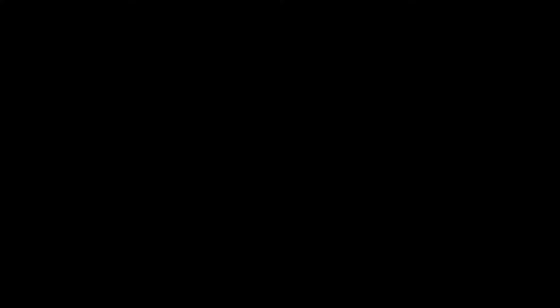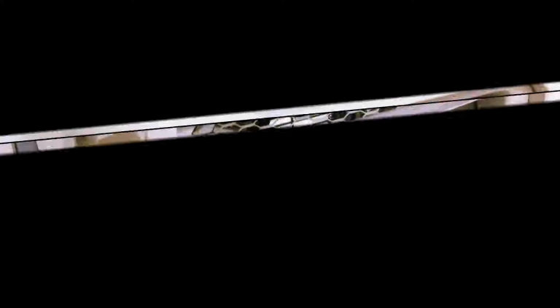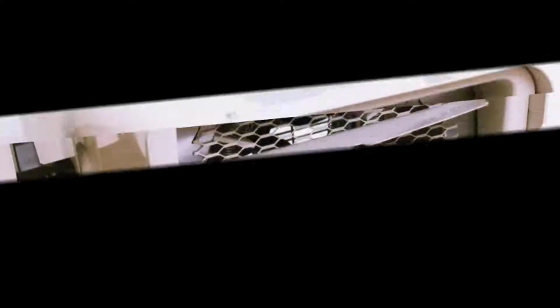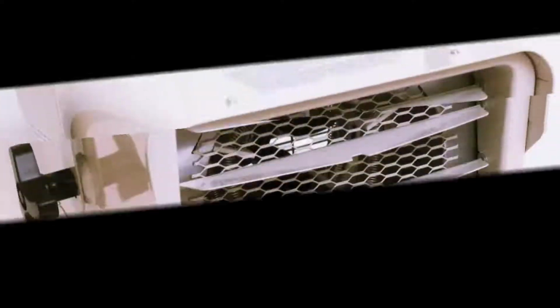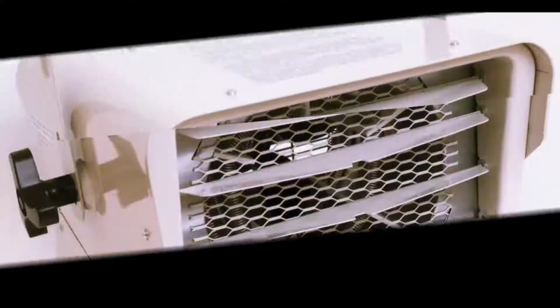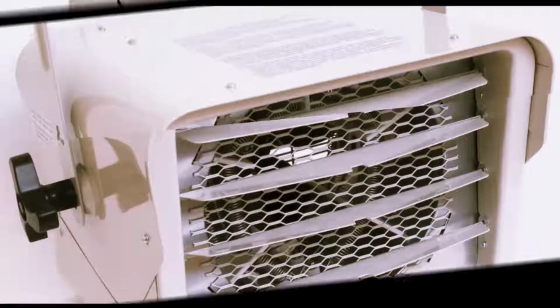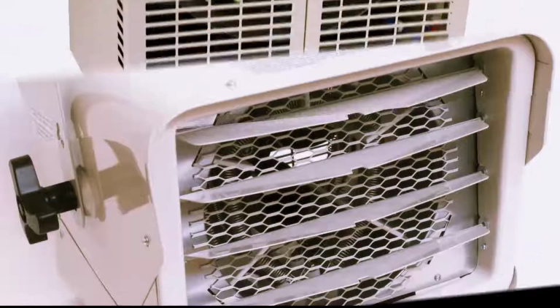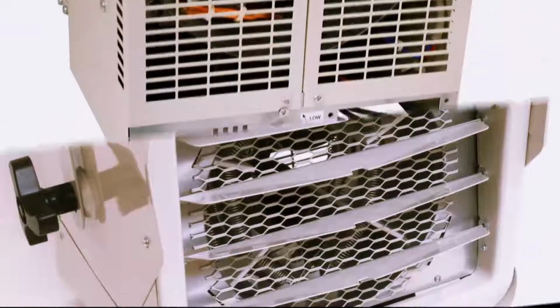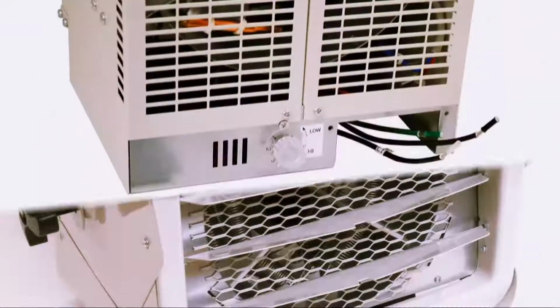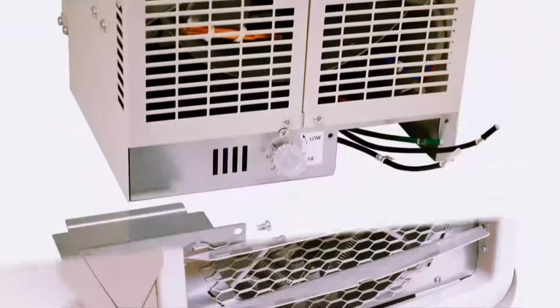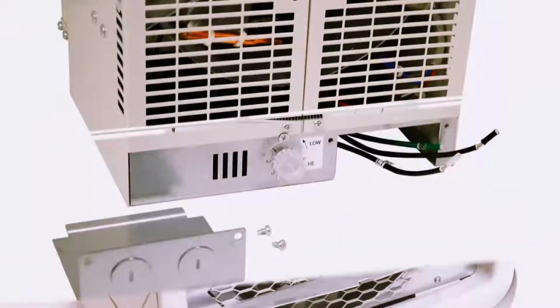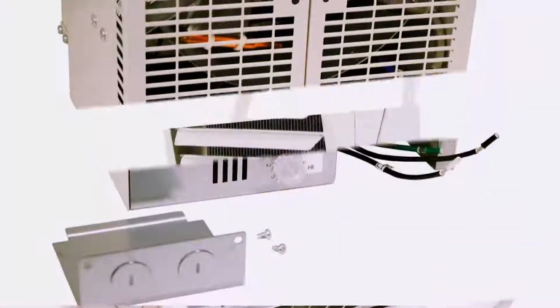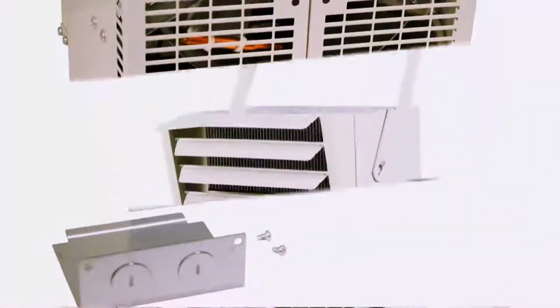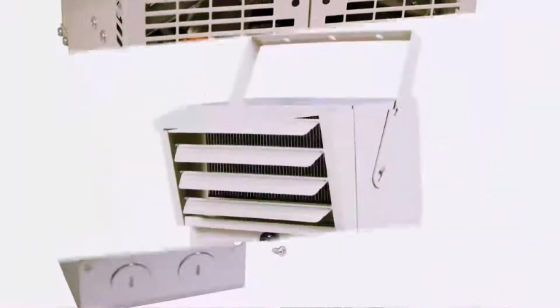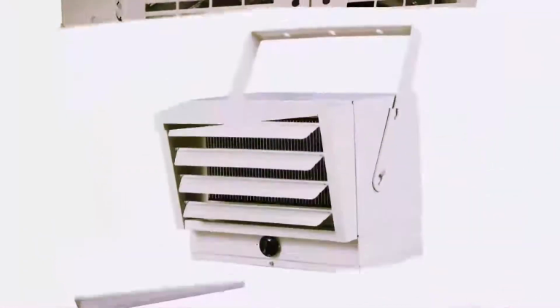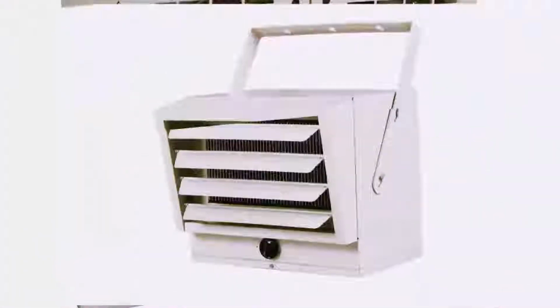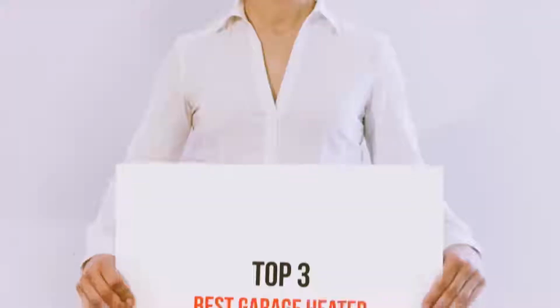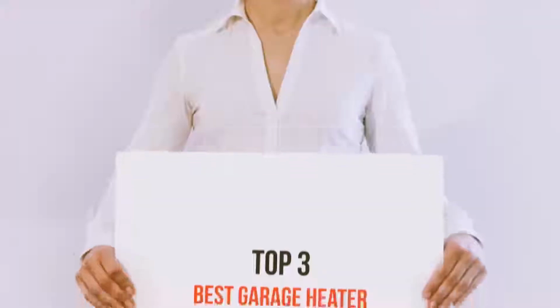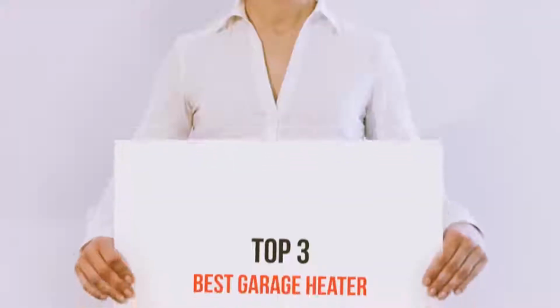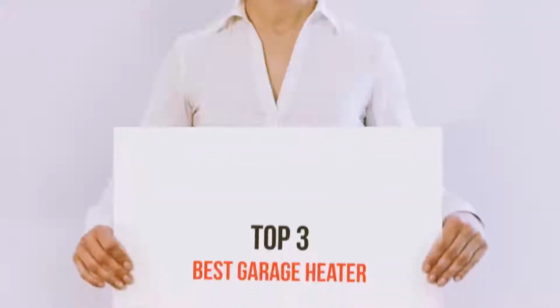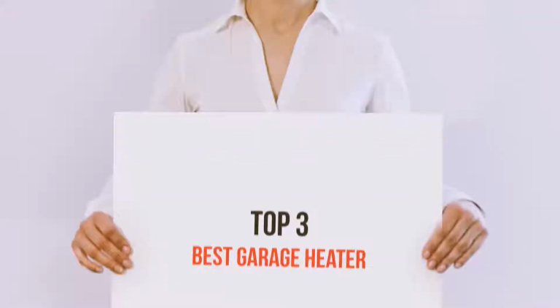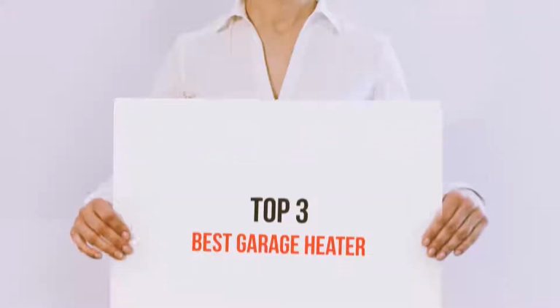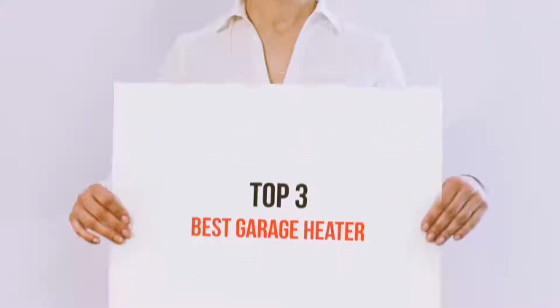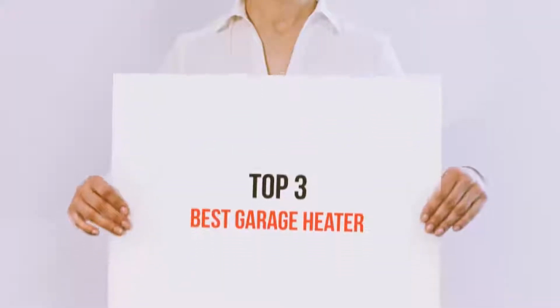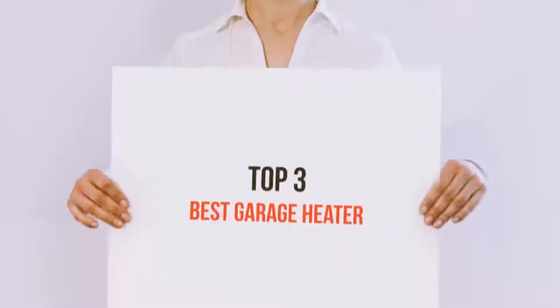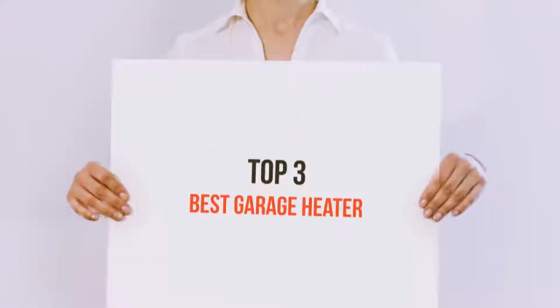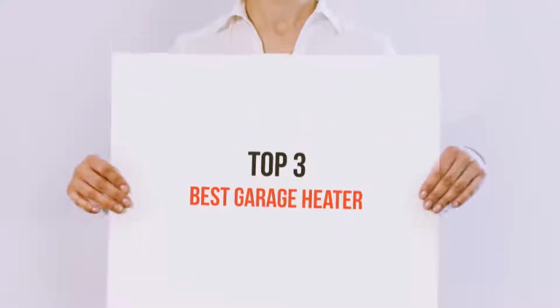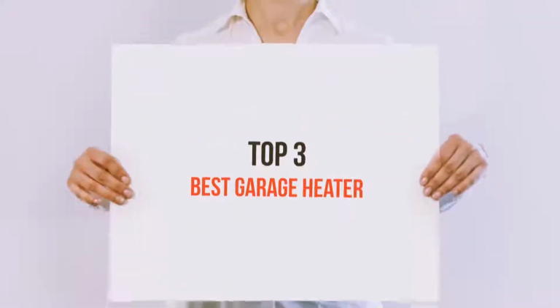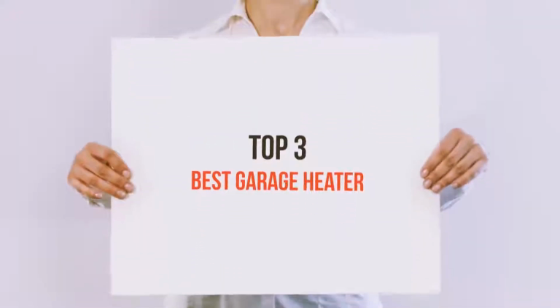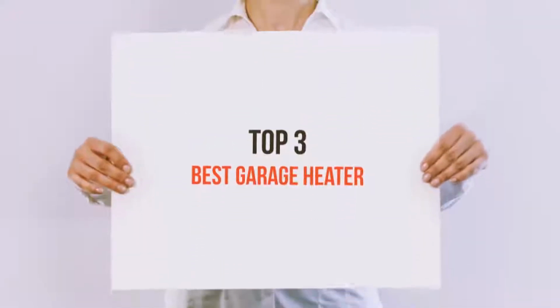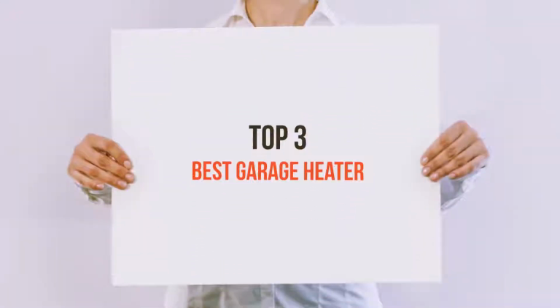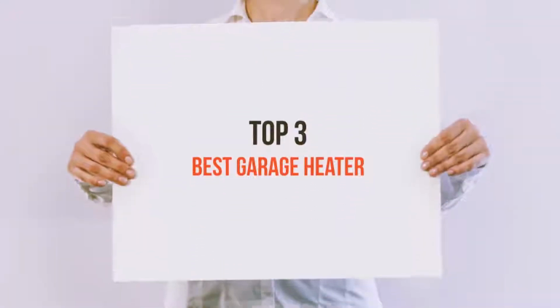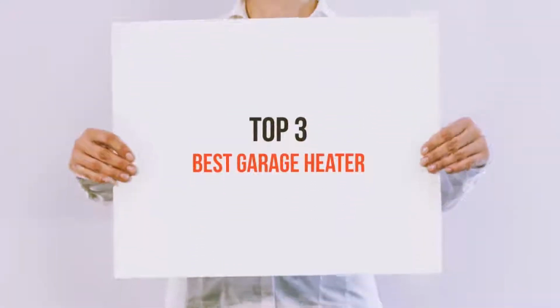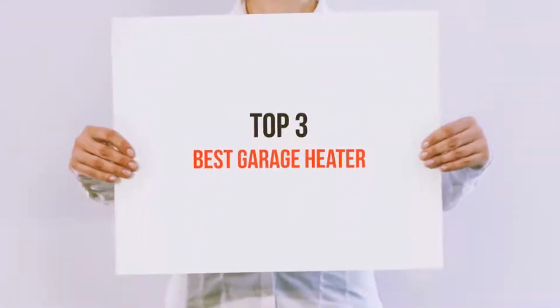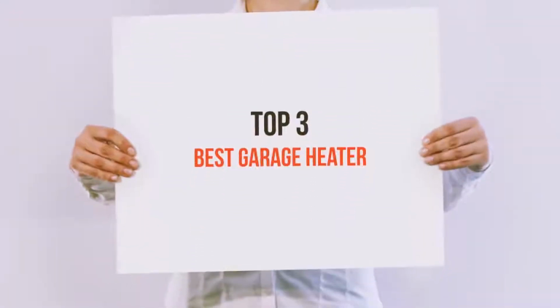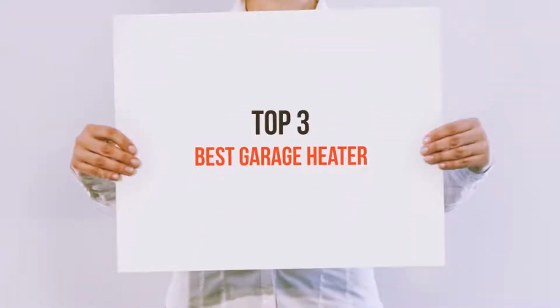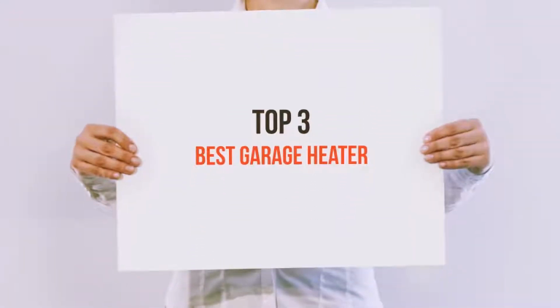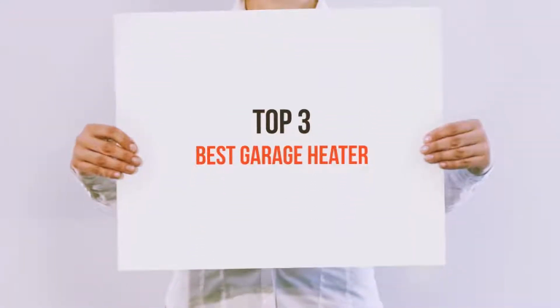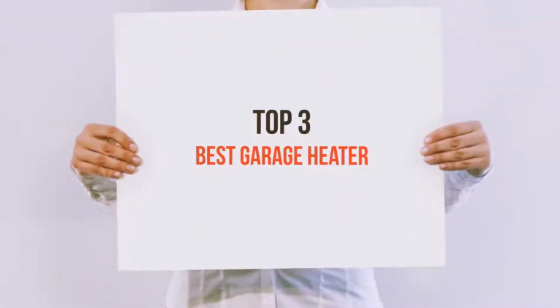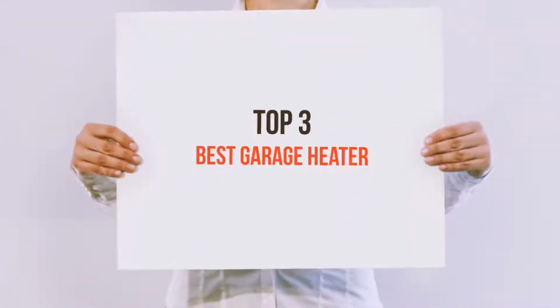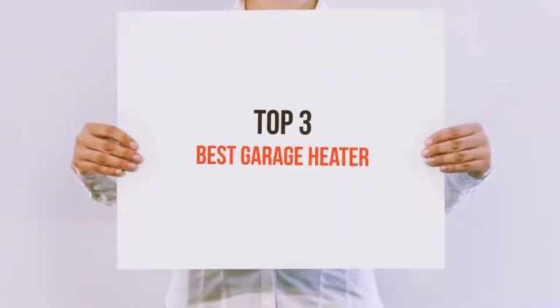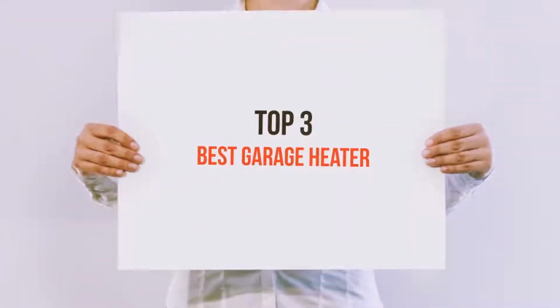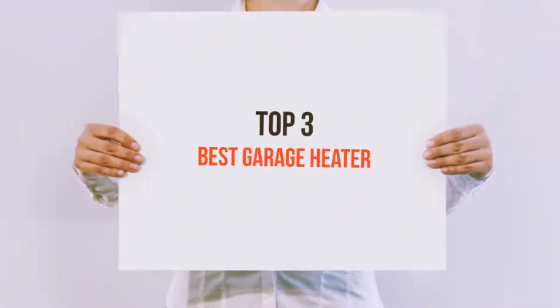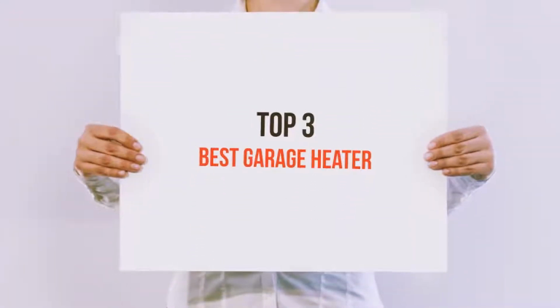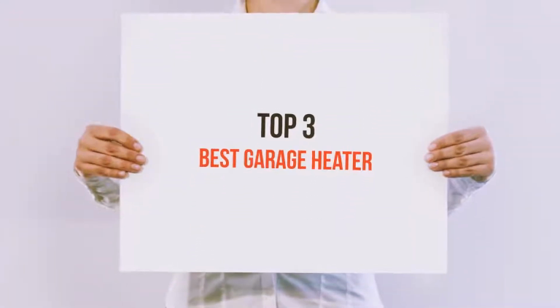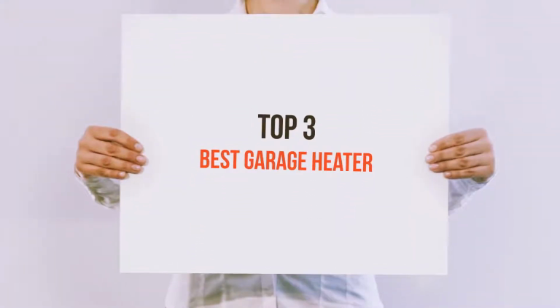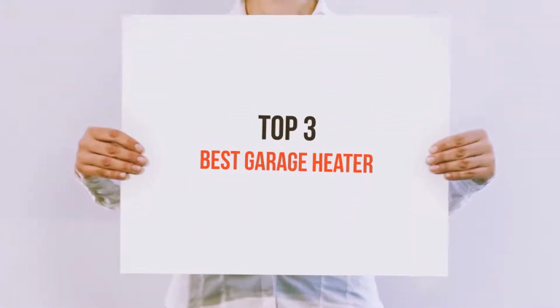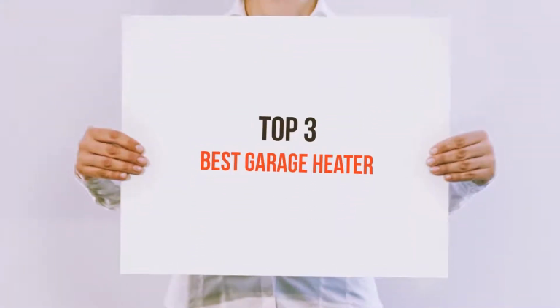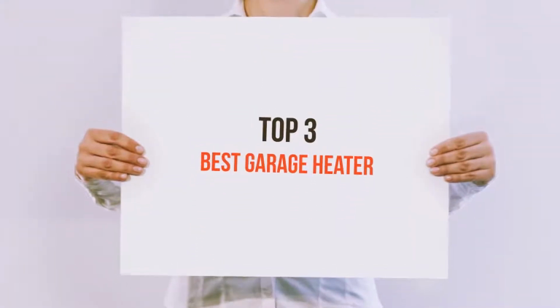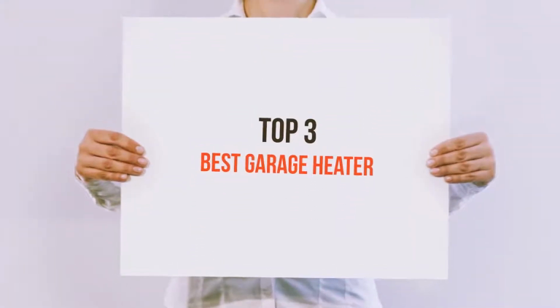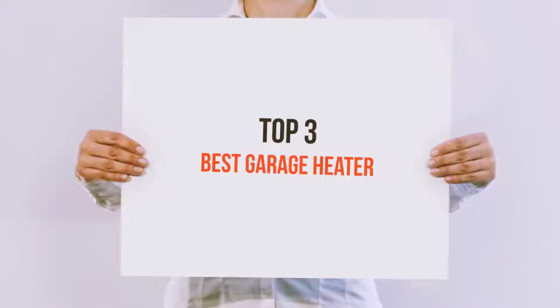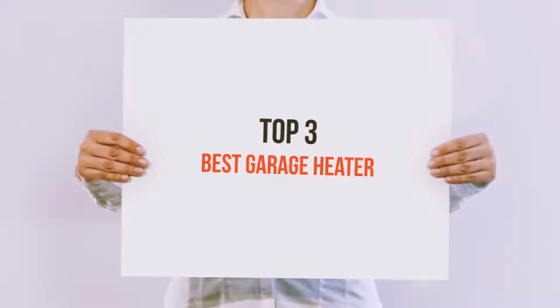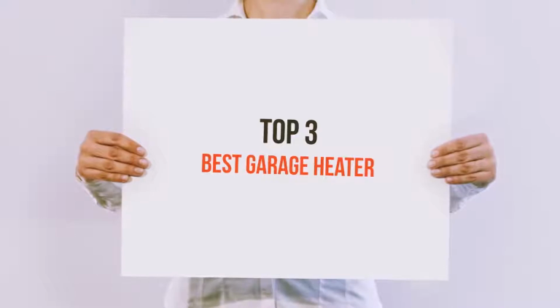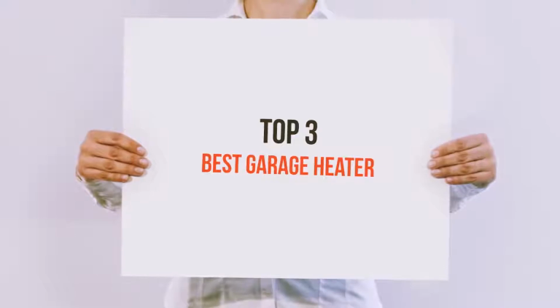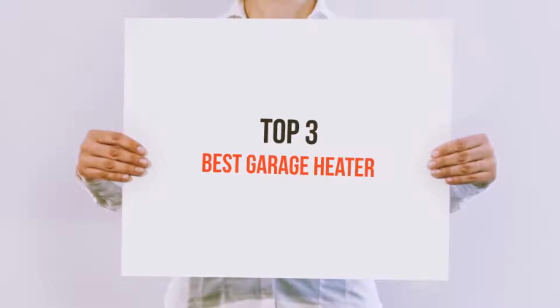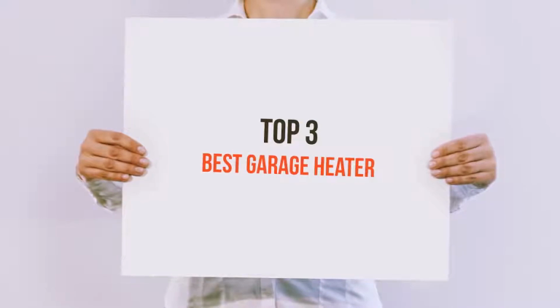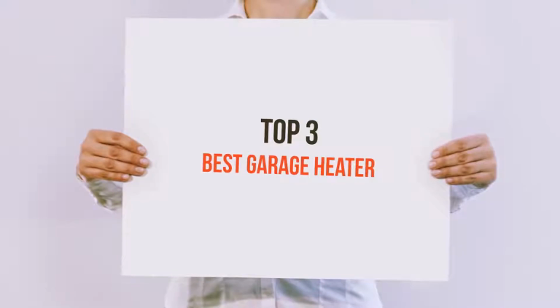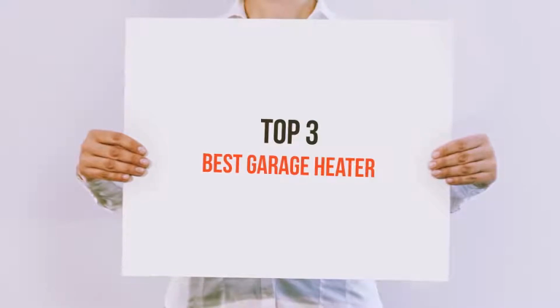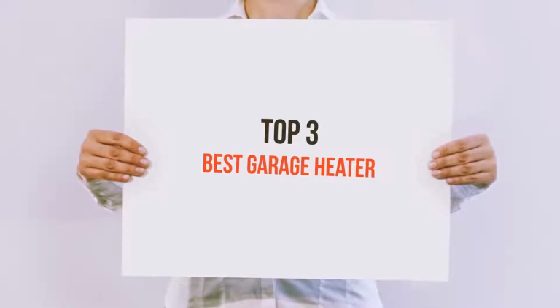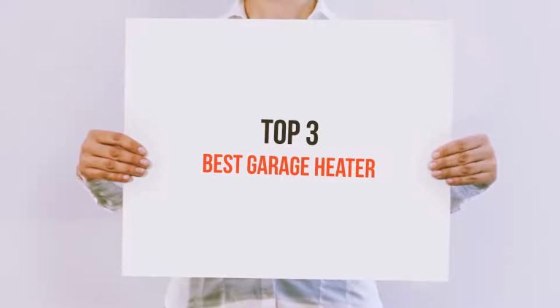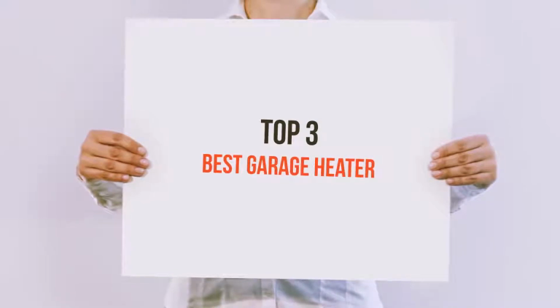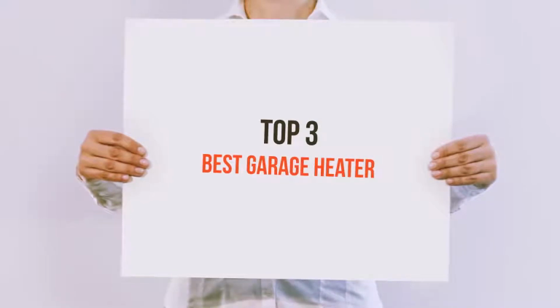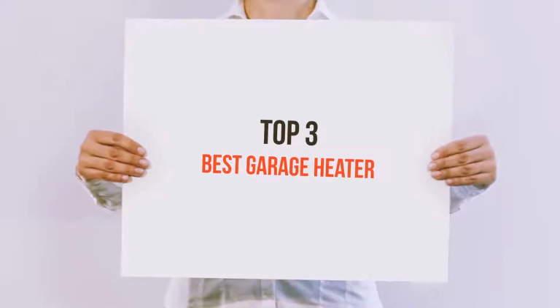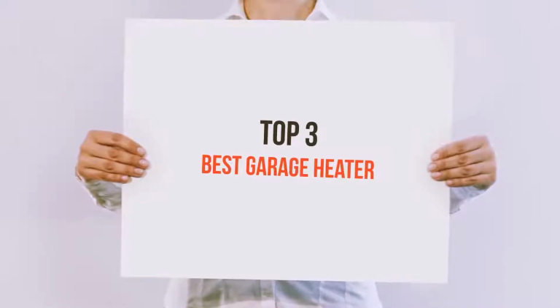Hello guys, welcome back to my channel. Today I'm gonna talk about top 3 best garage heaters.